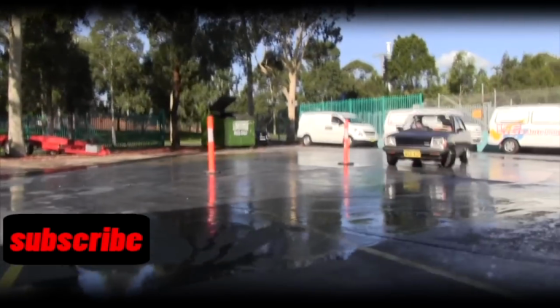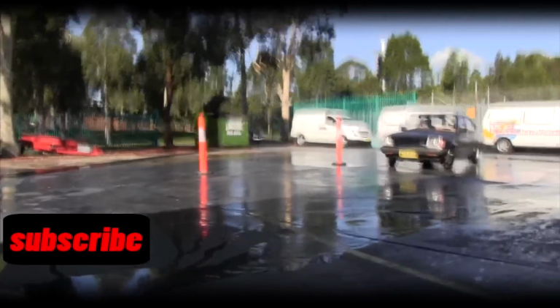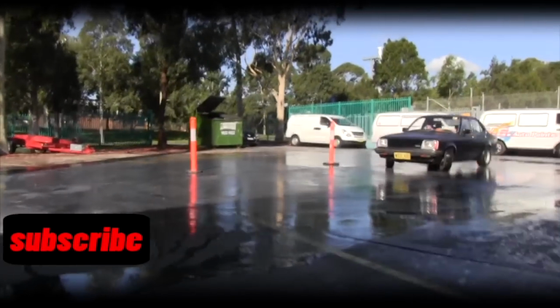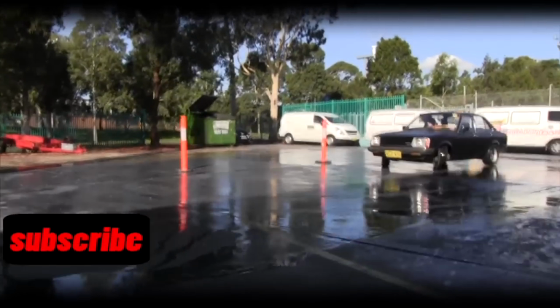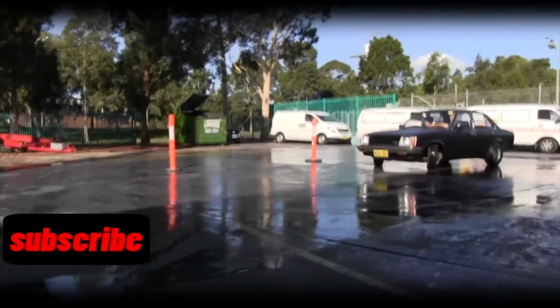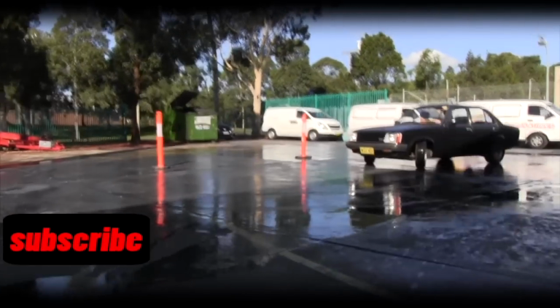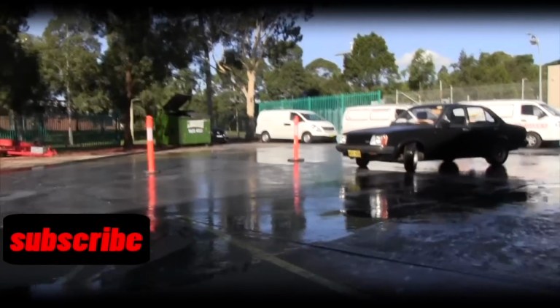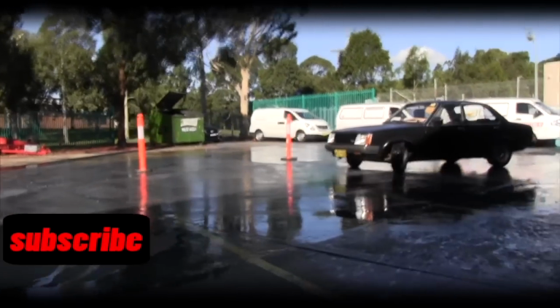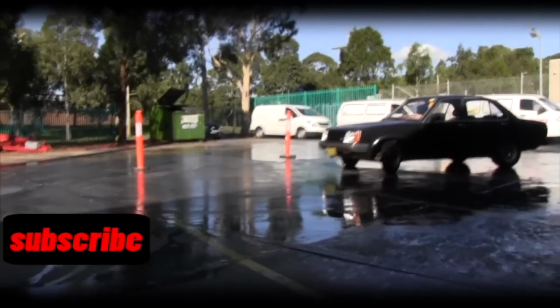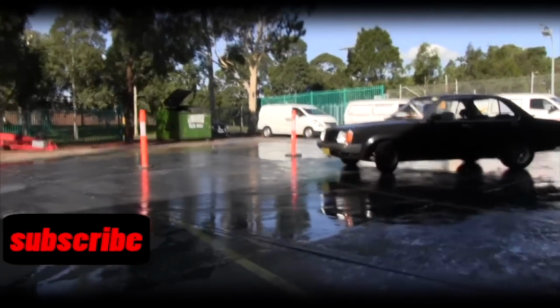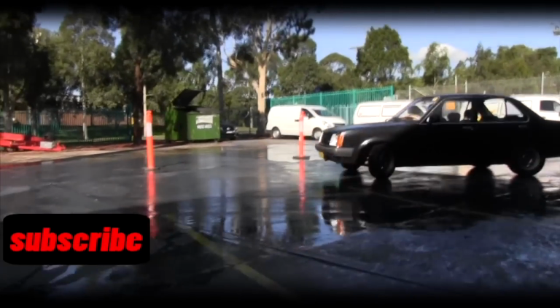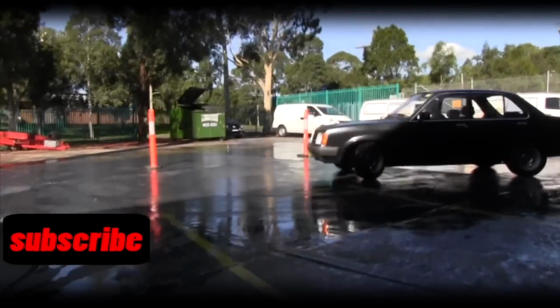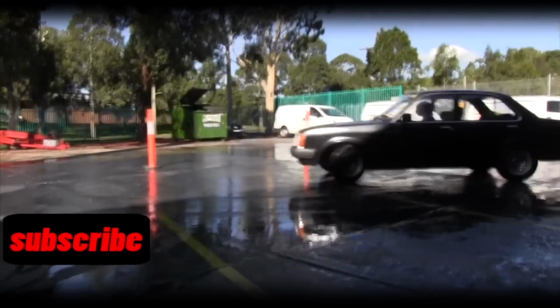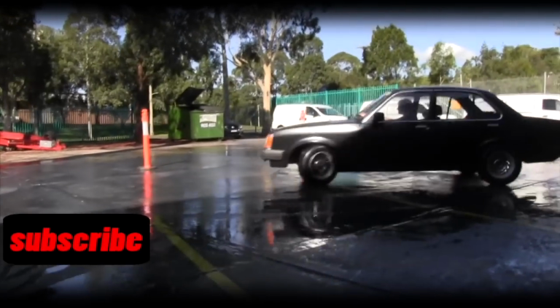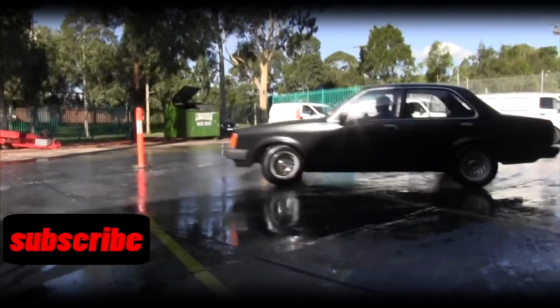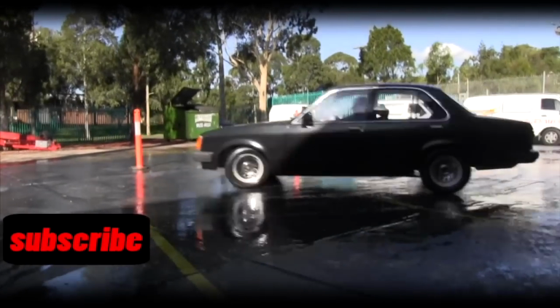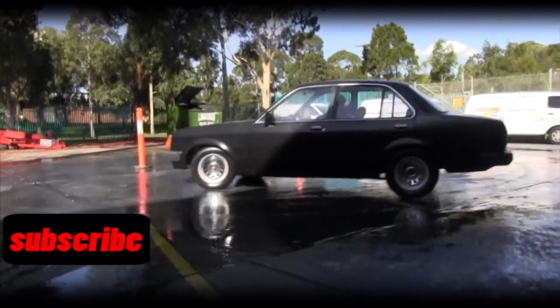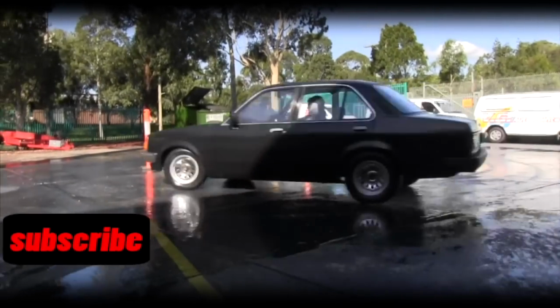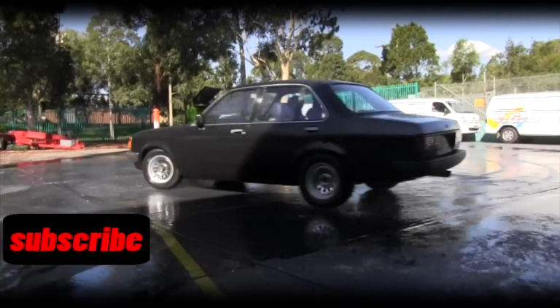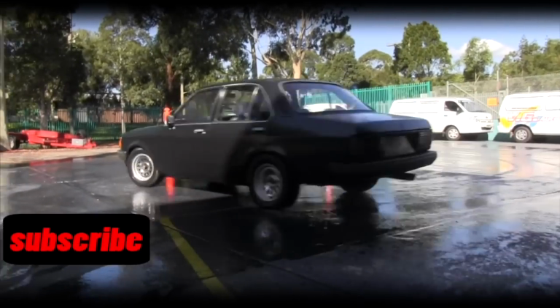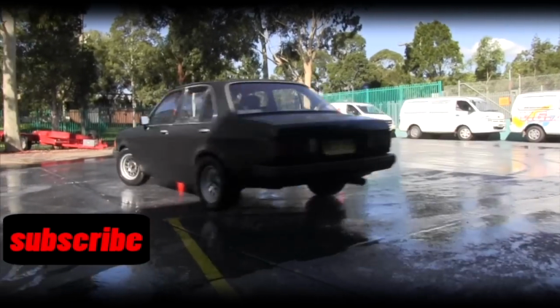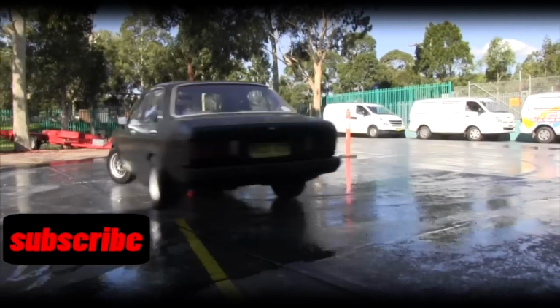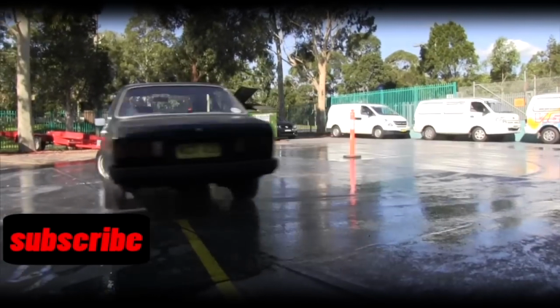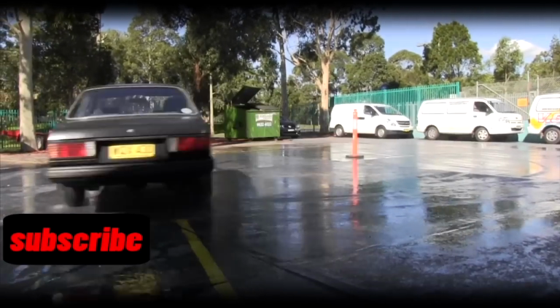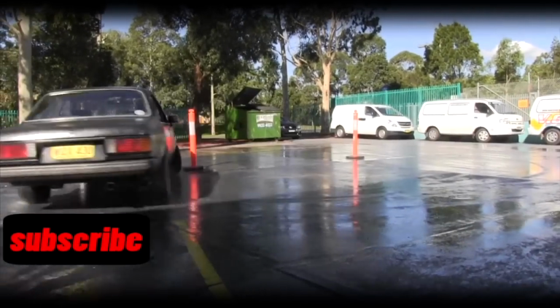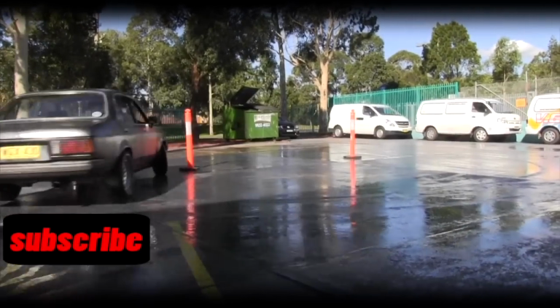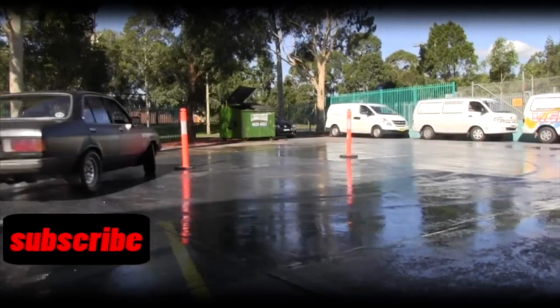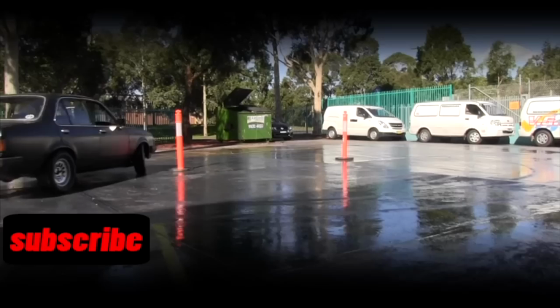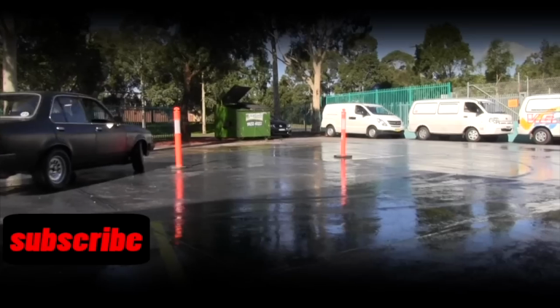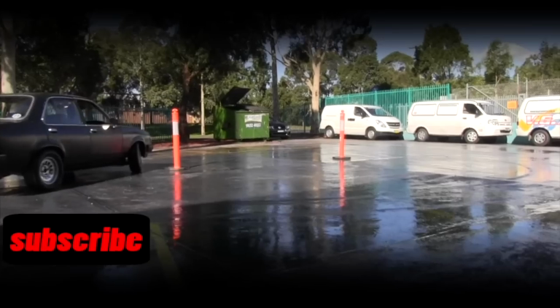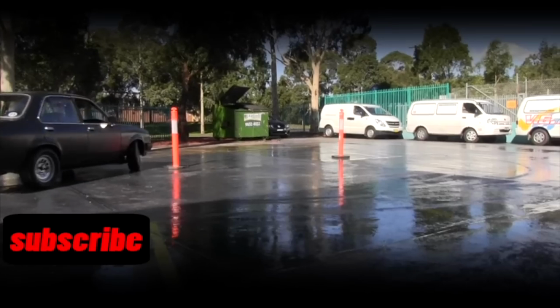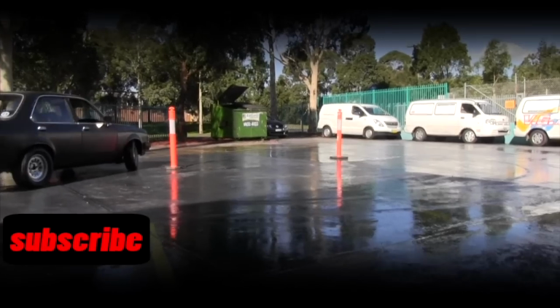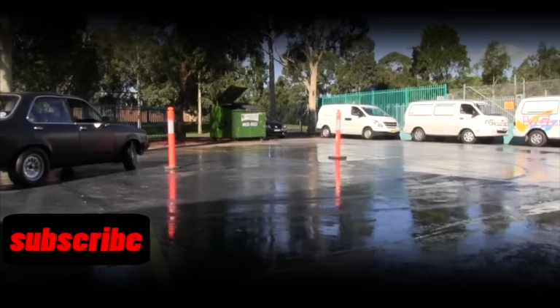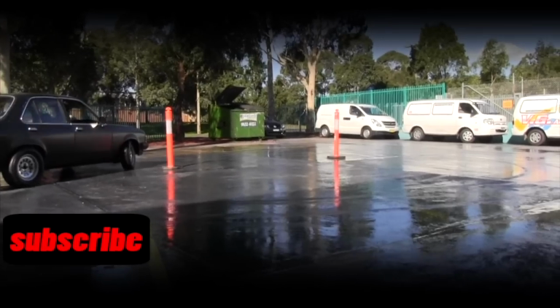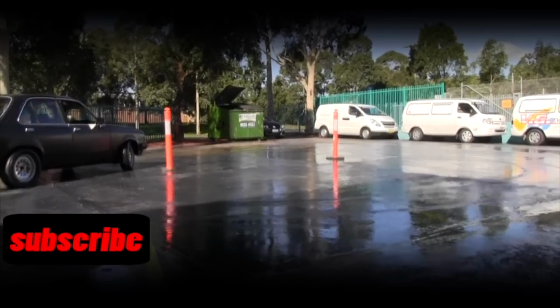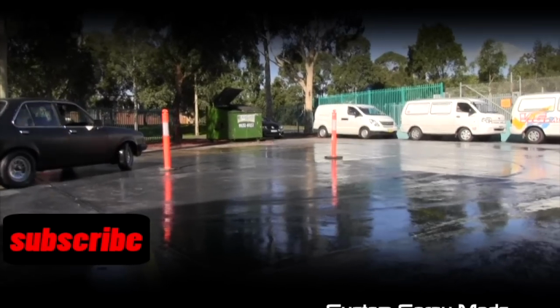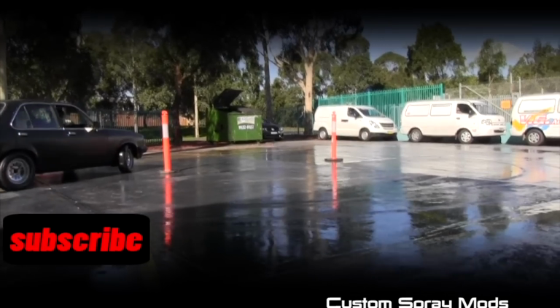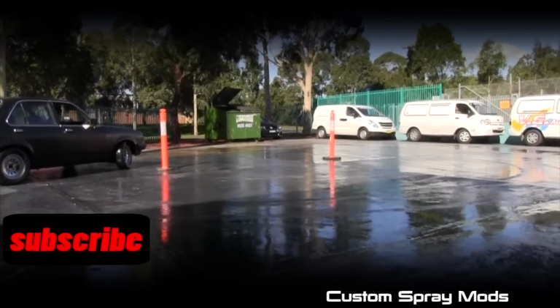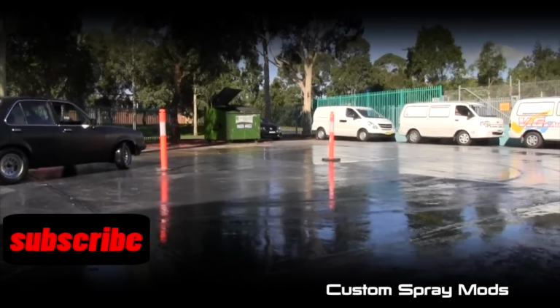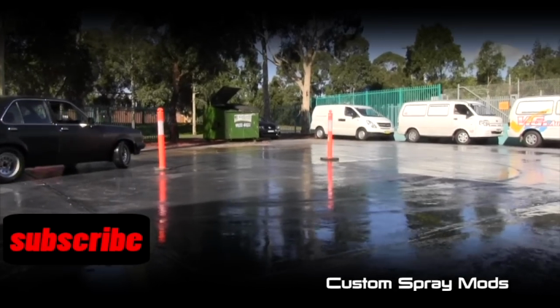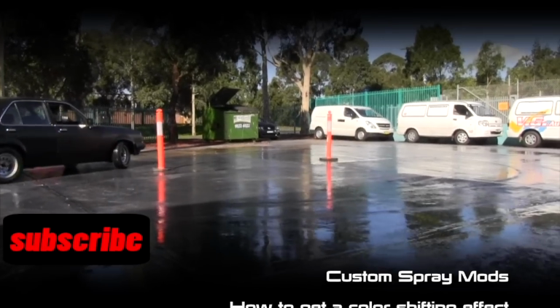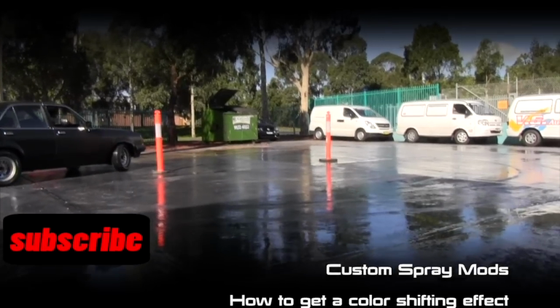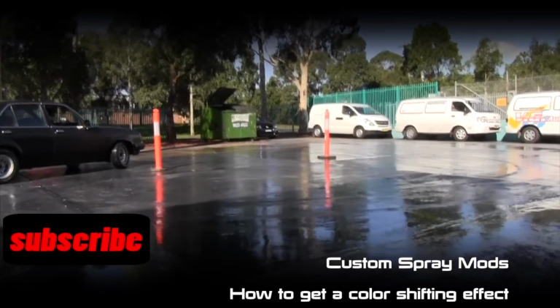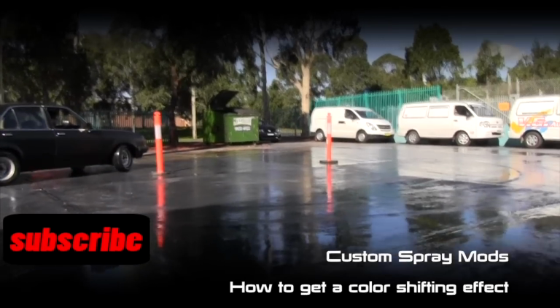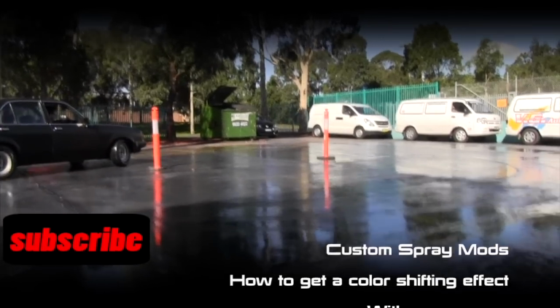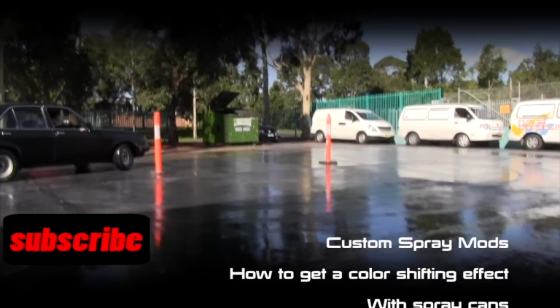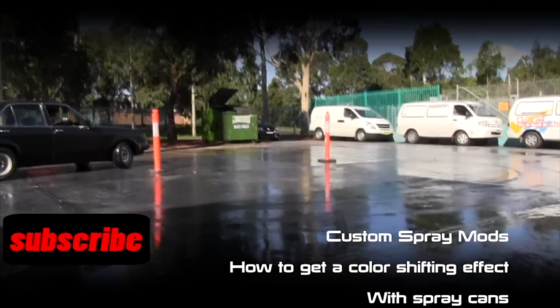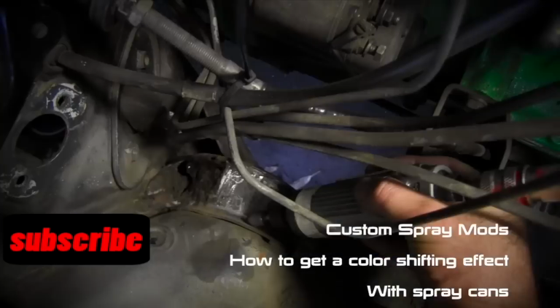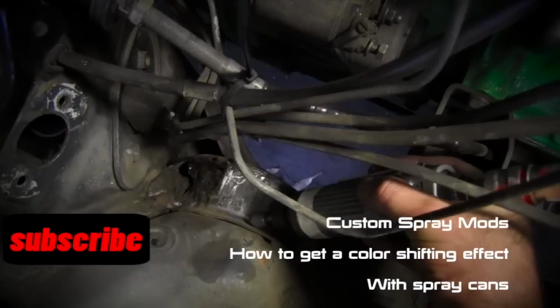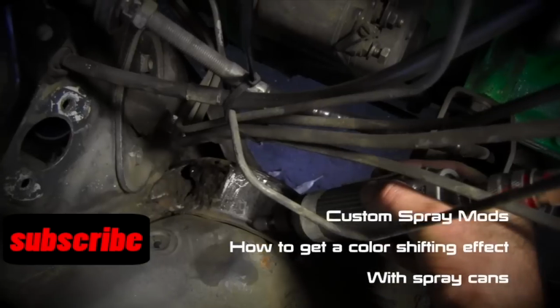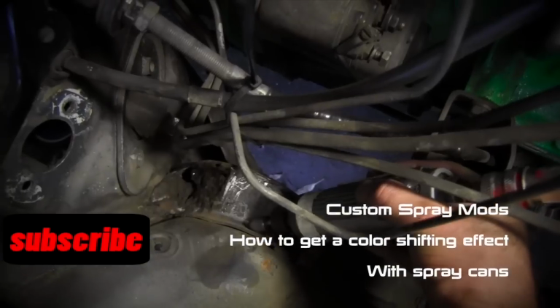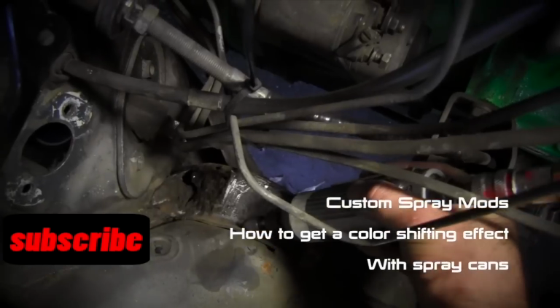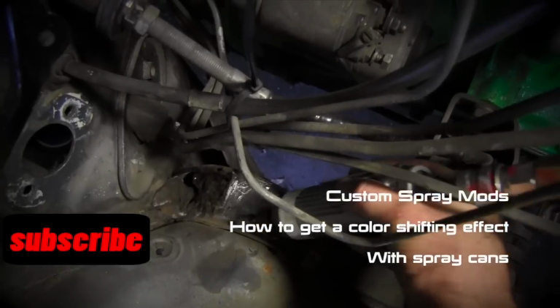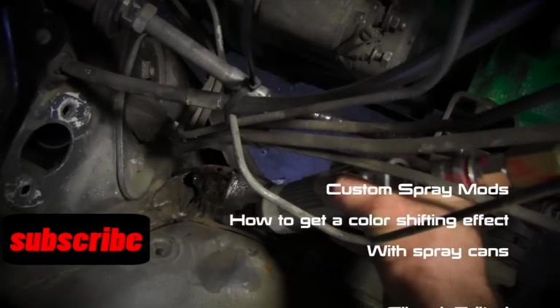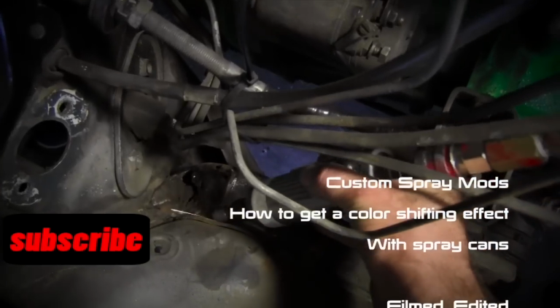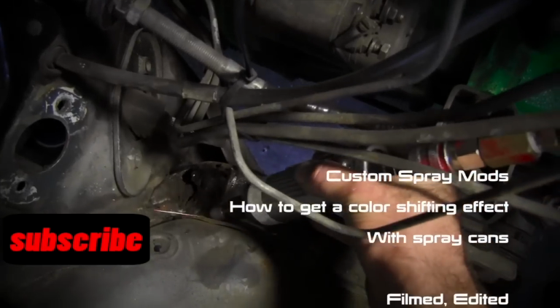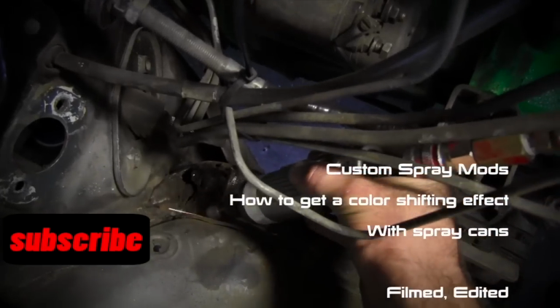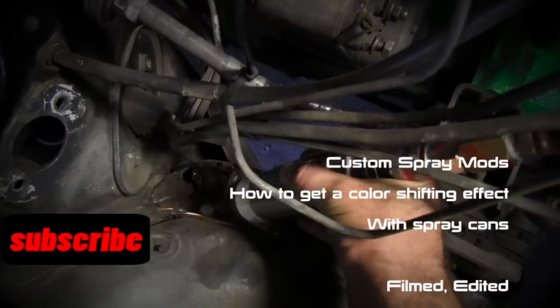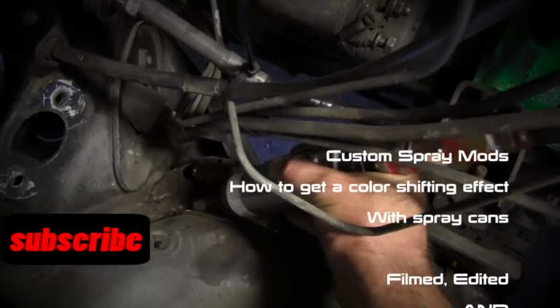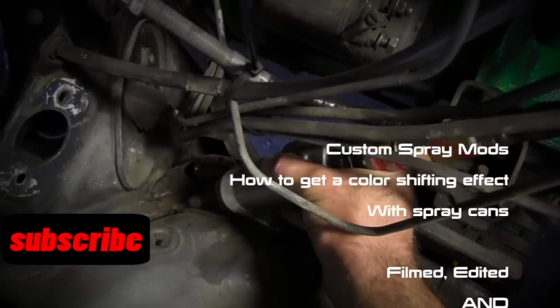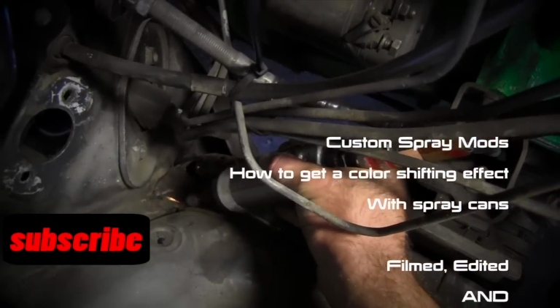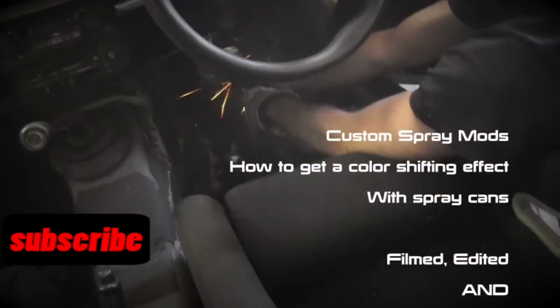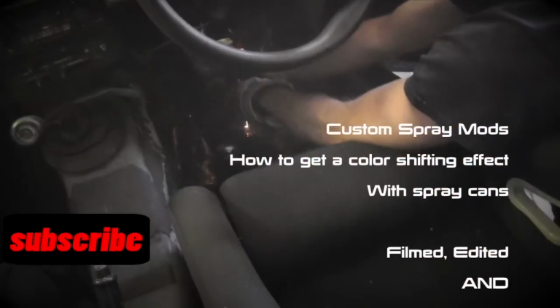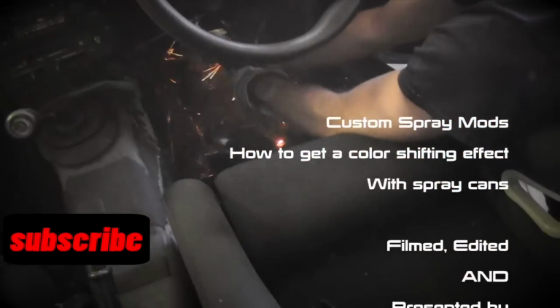Make sure you hit that subscribe button so you don't miss out on our Project Gemini. It's getting close to becoming an awesome track, drift and burnout machine.